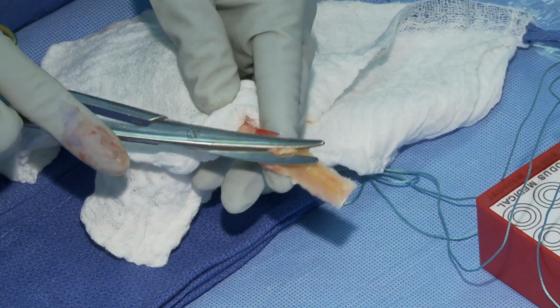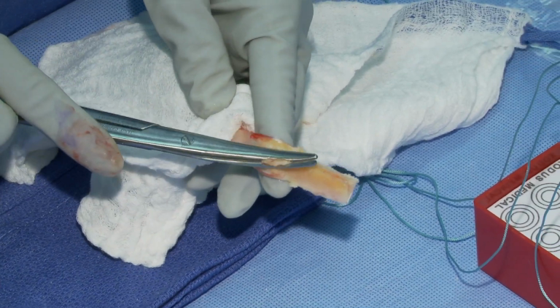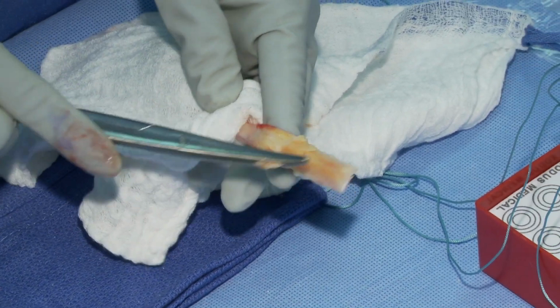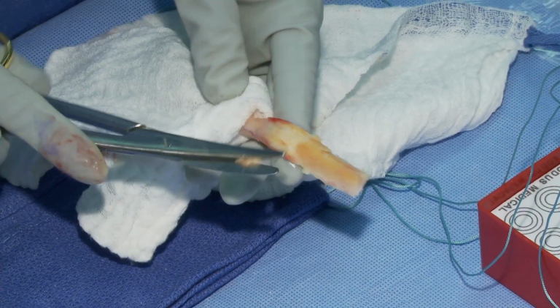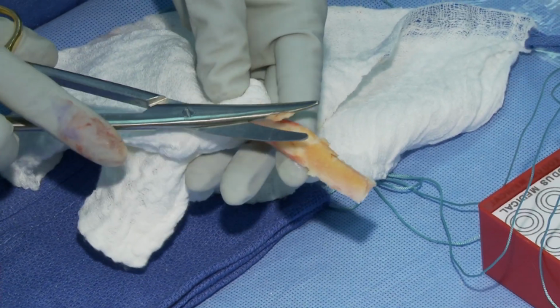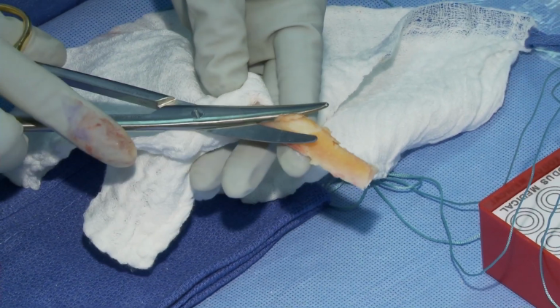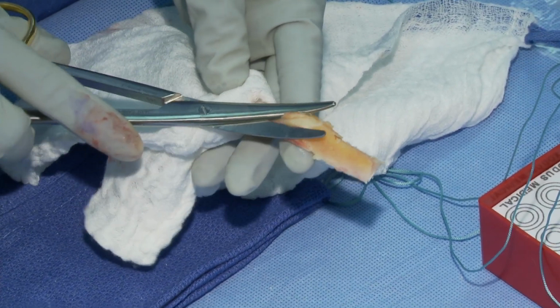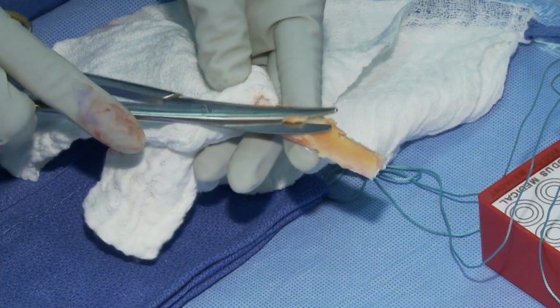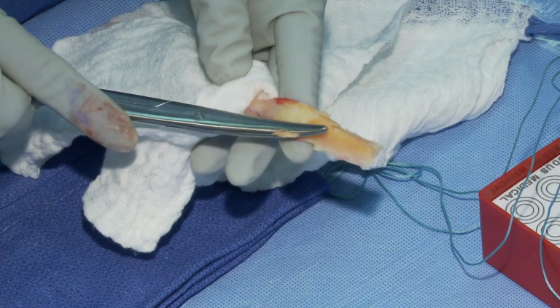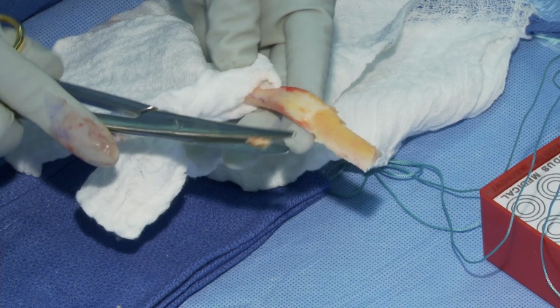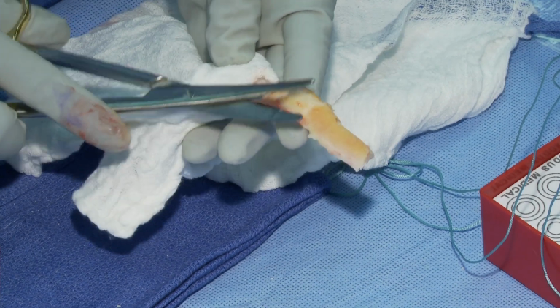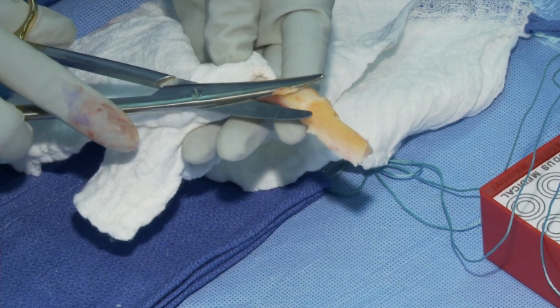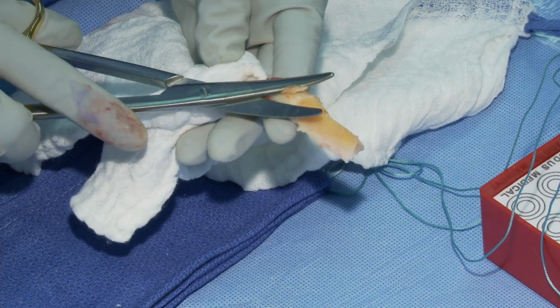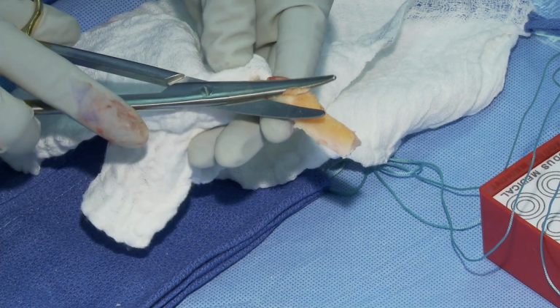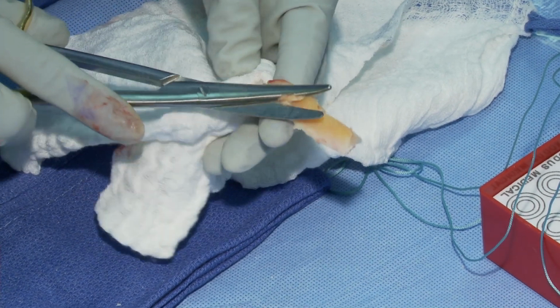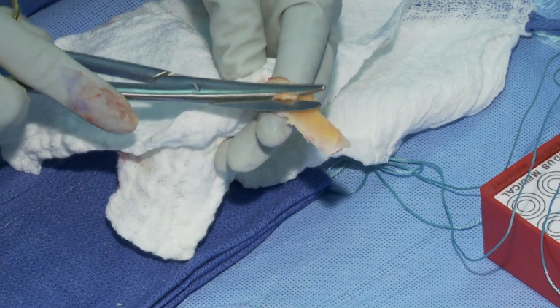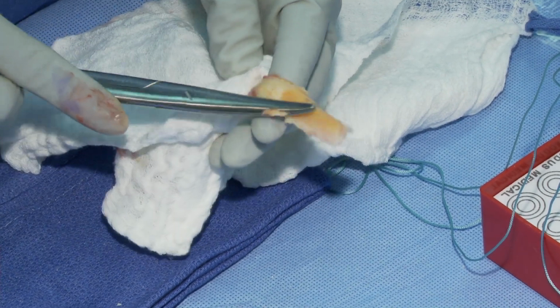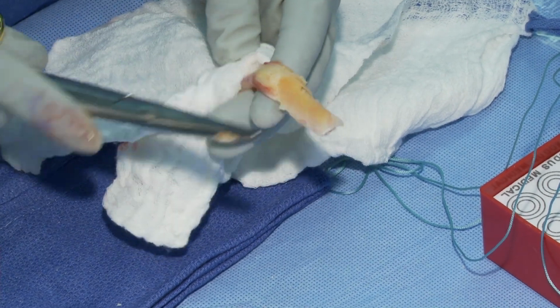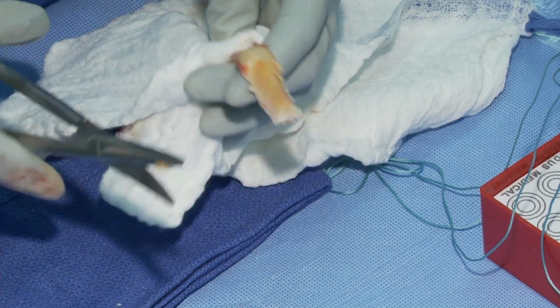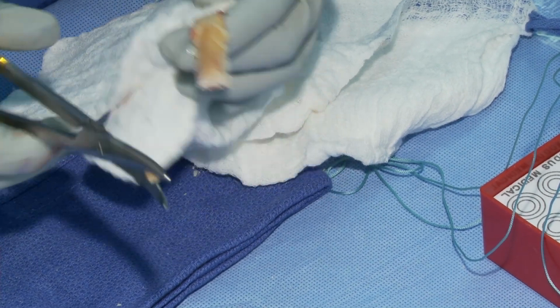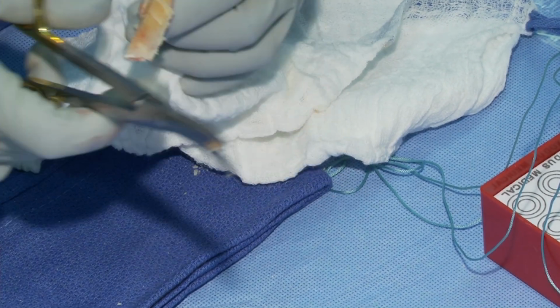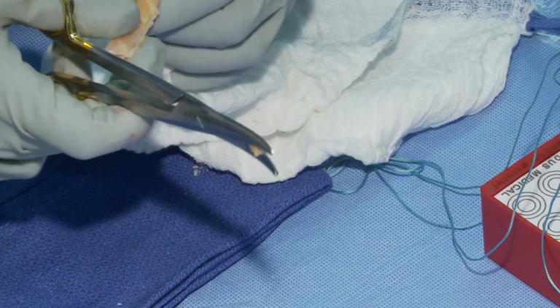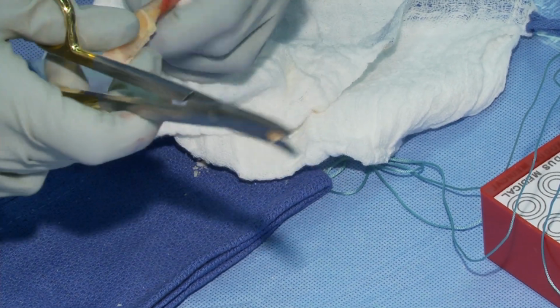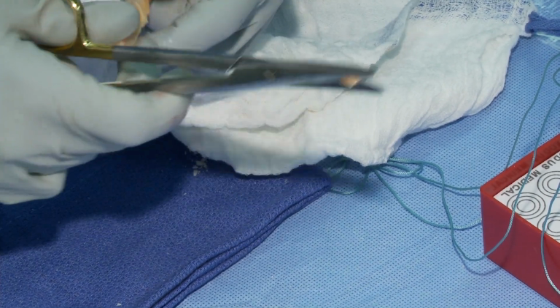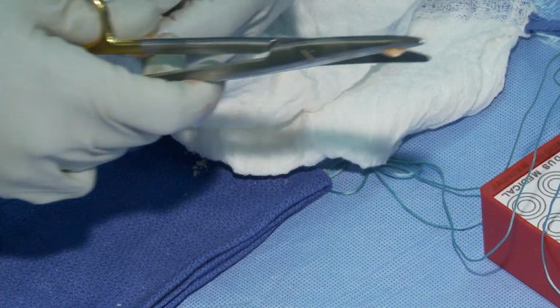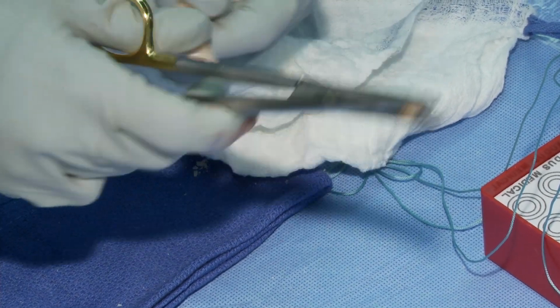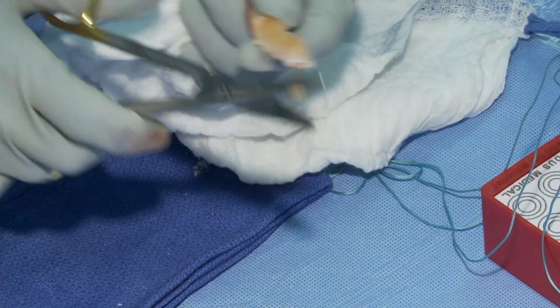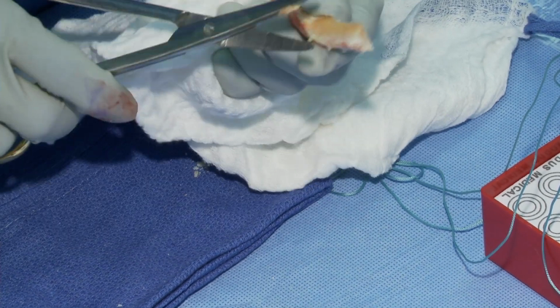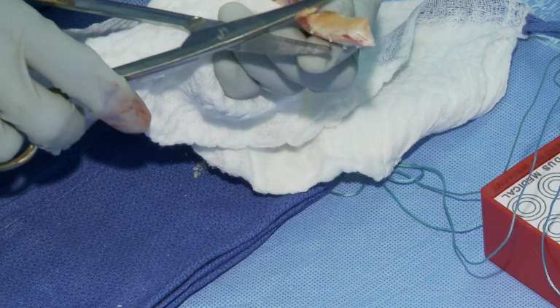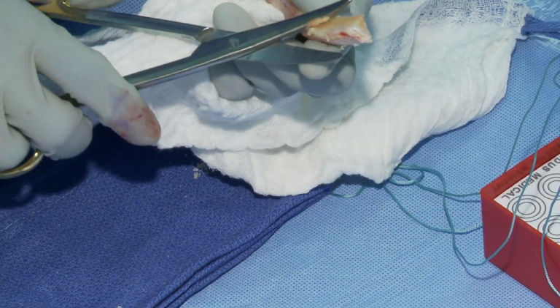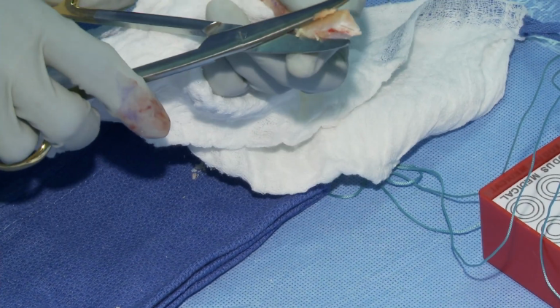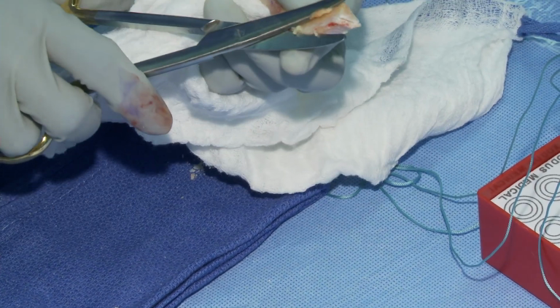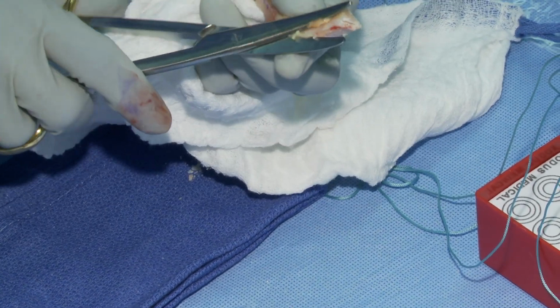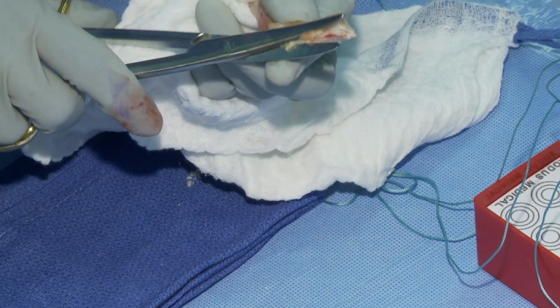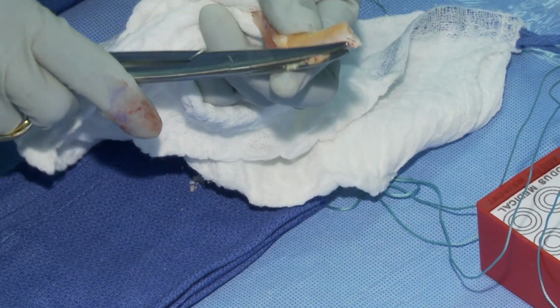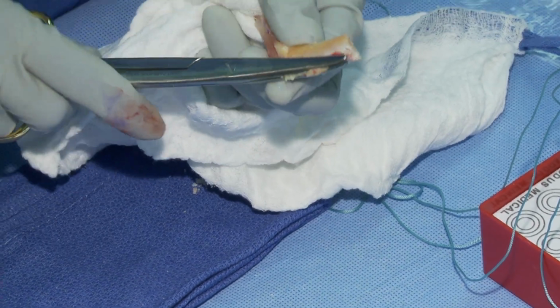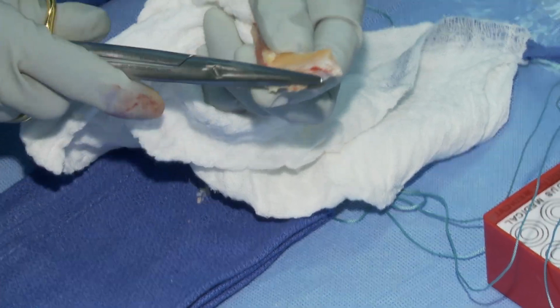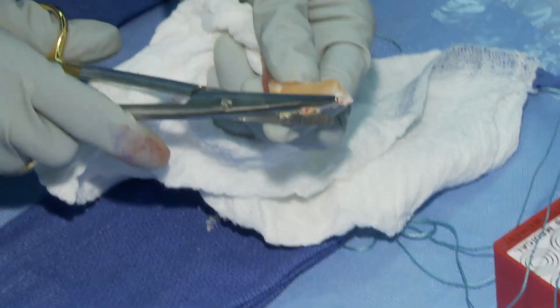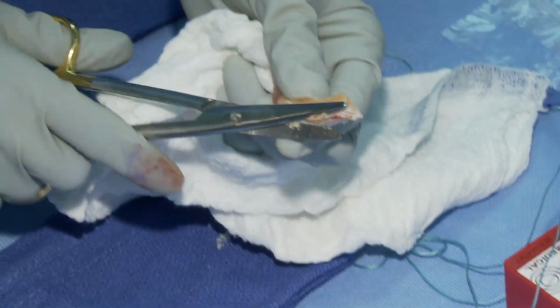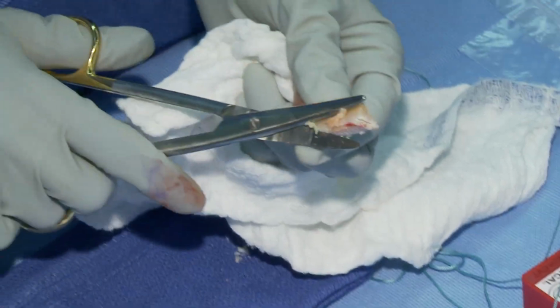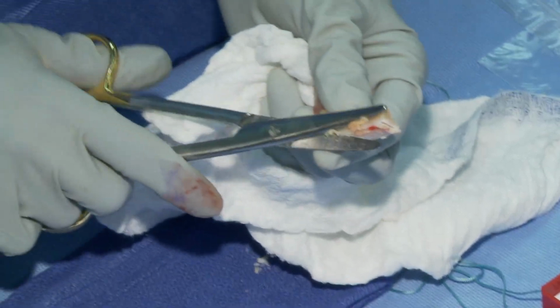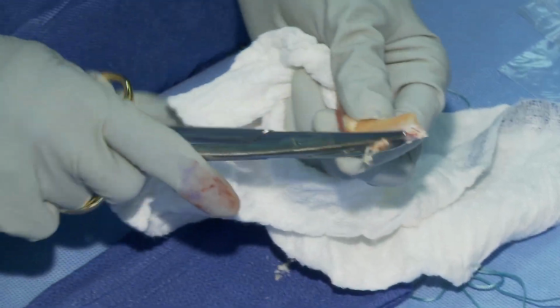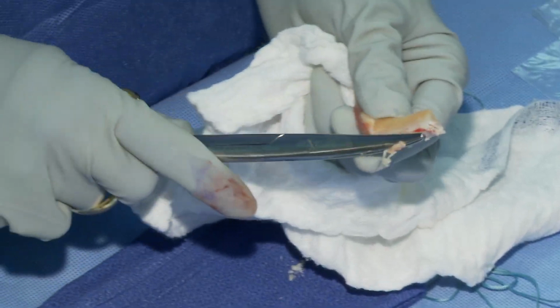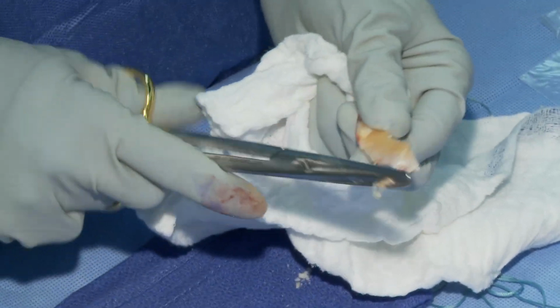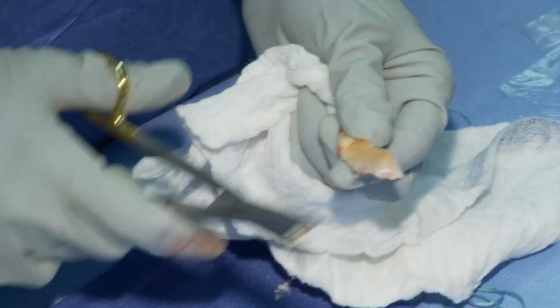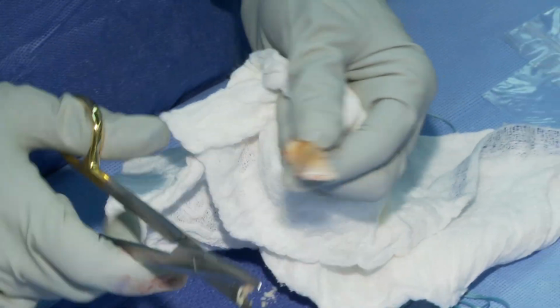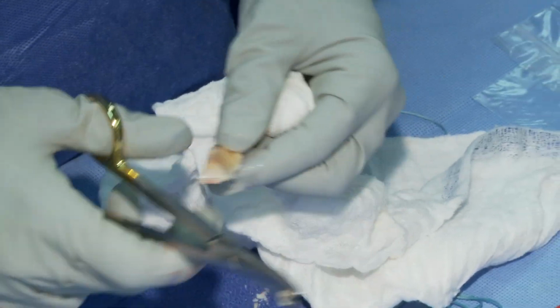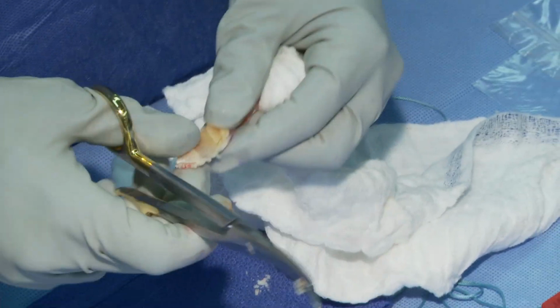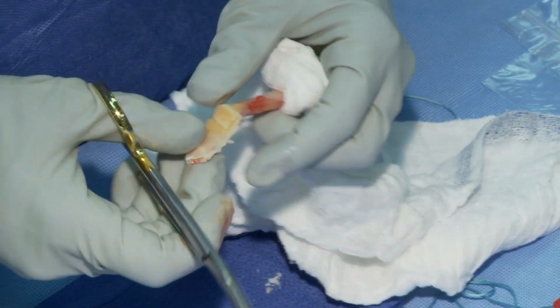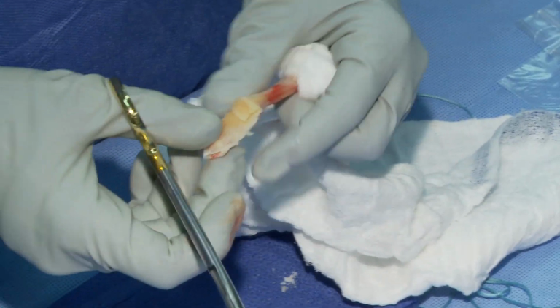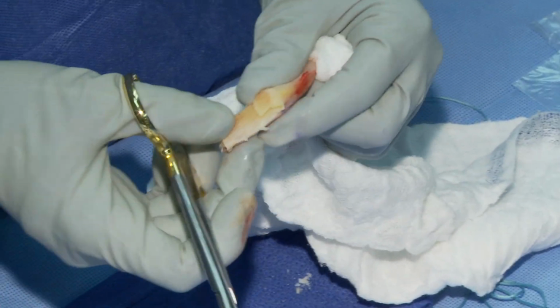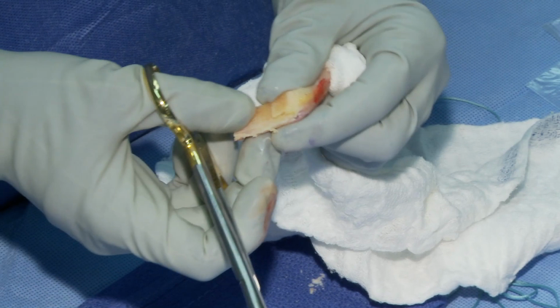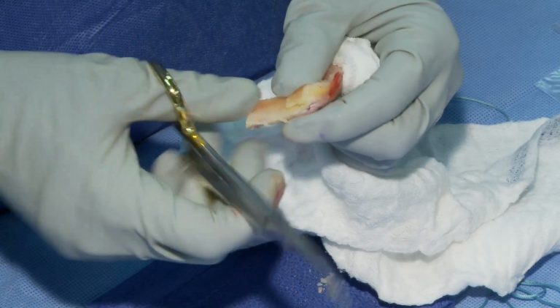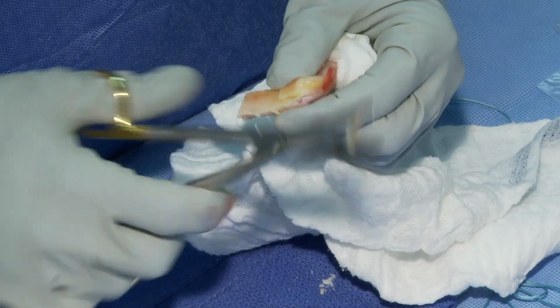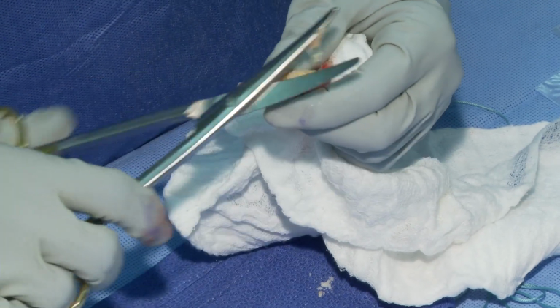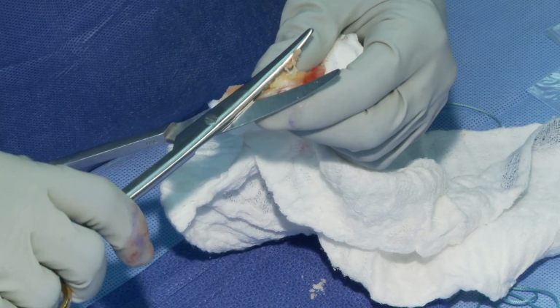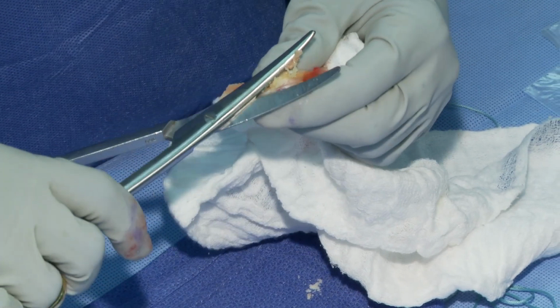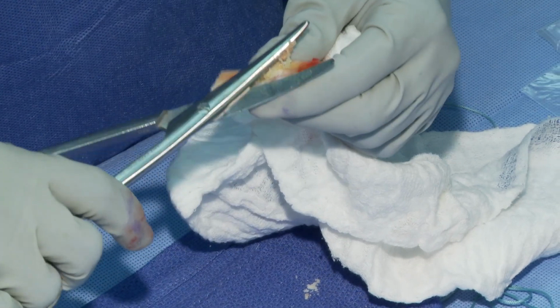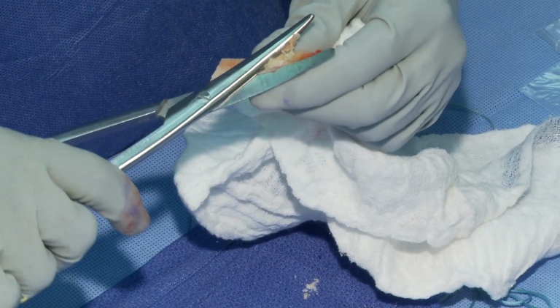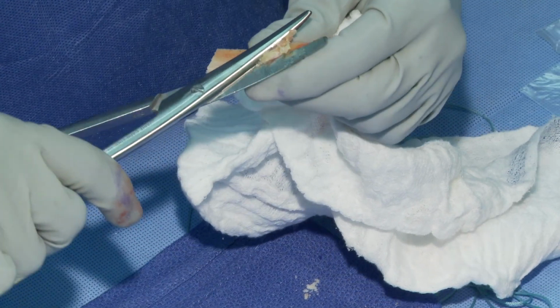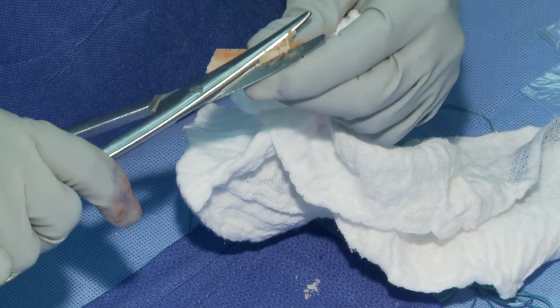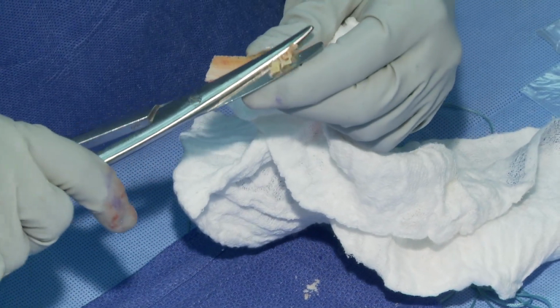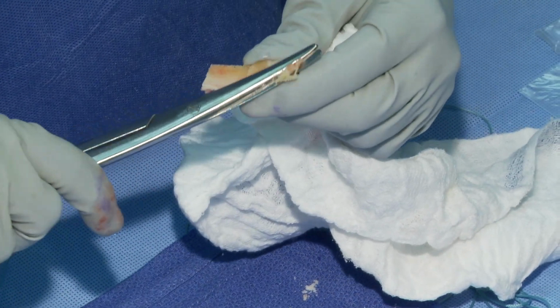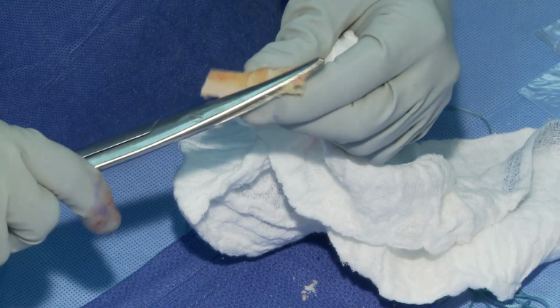Once the harvesting is complete, you move the graft to a separate table and that is where you prepare it.